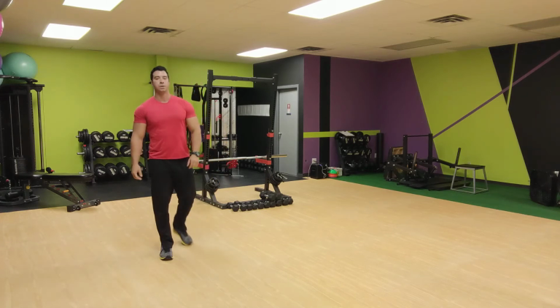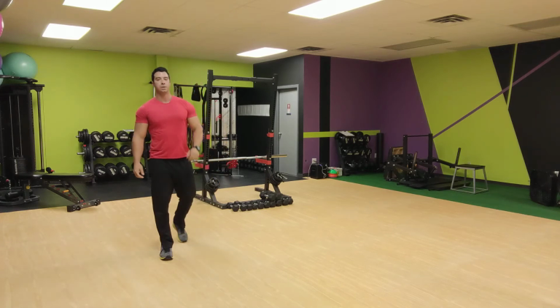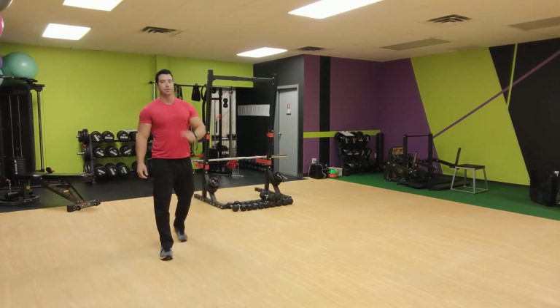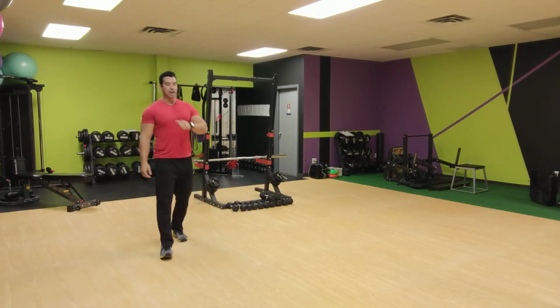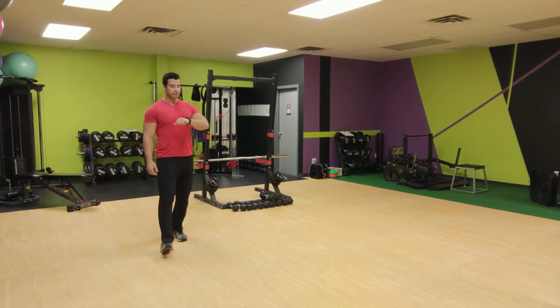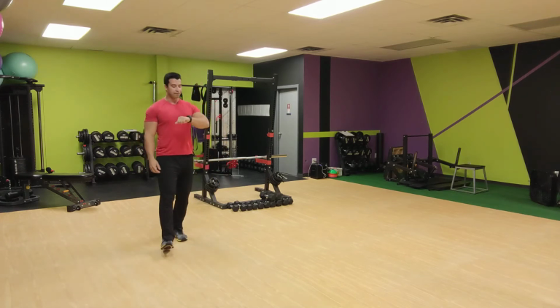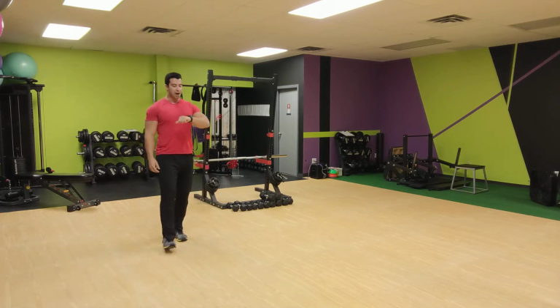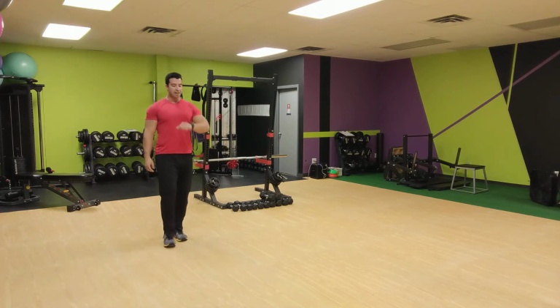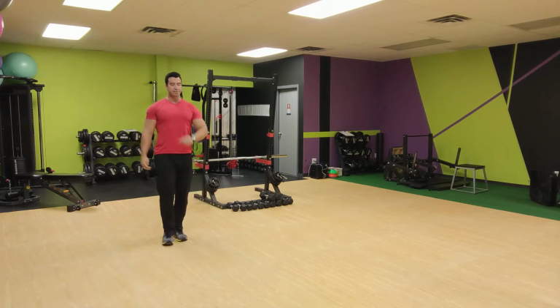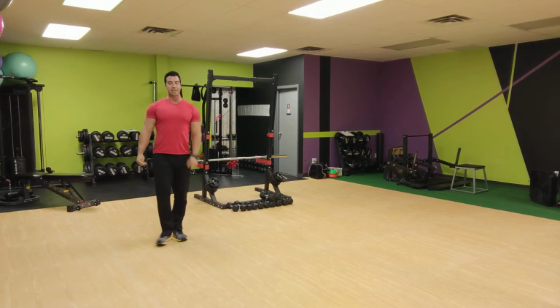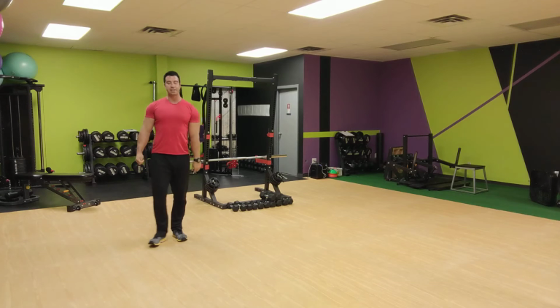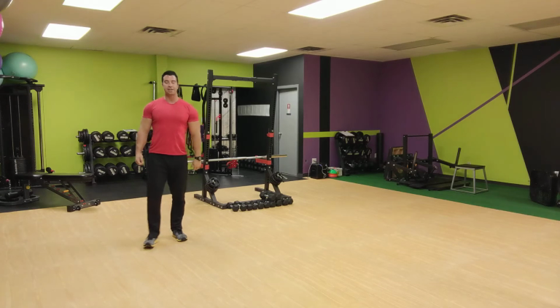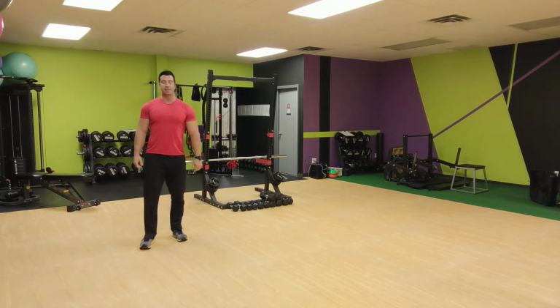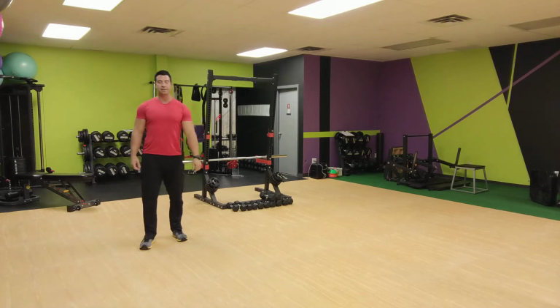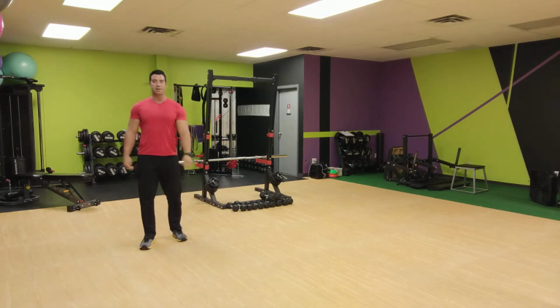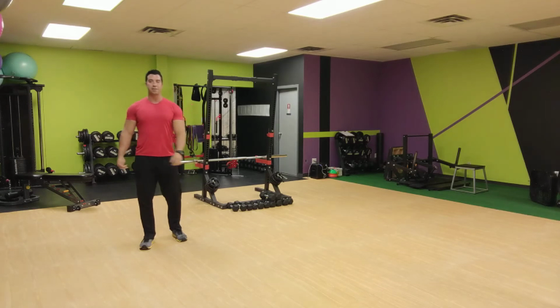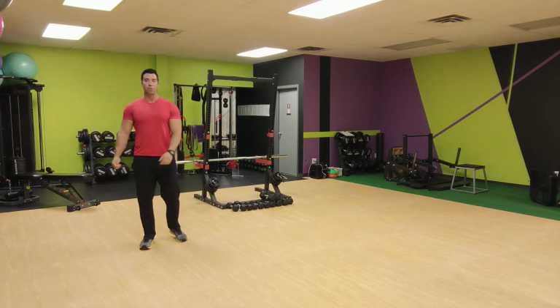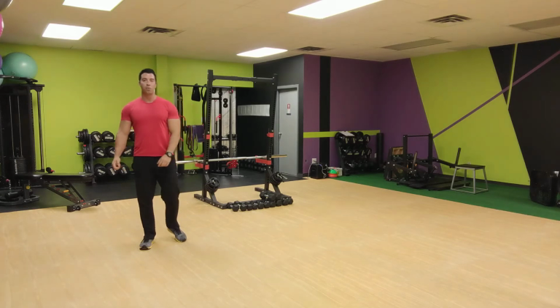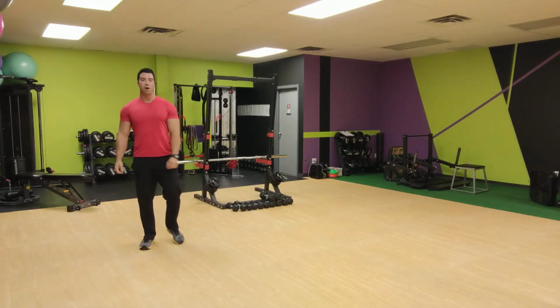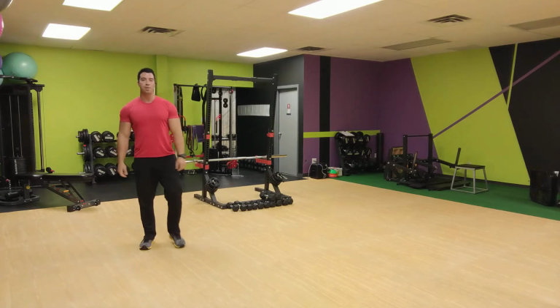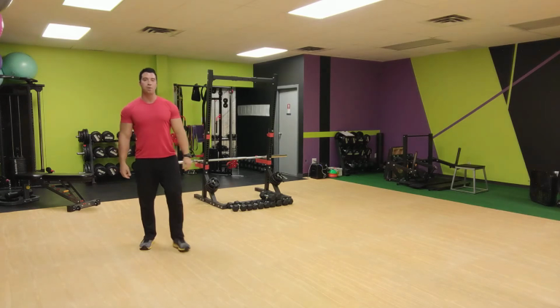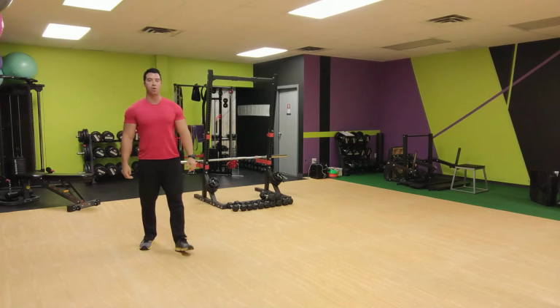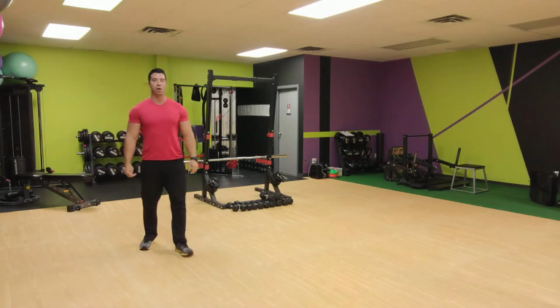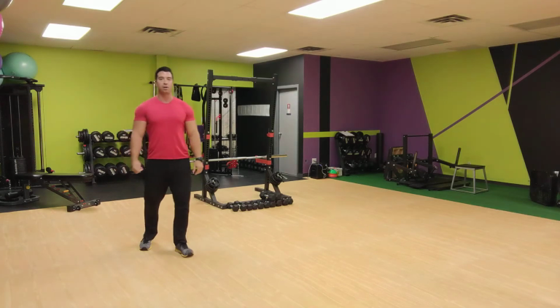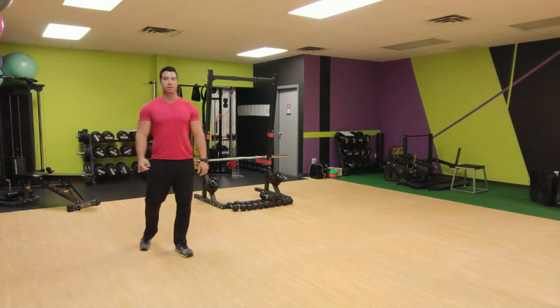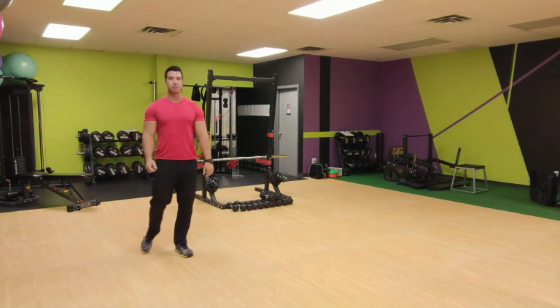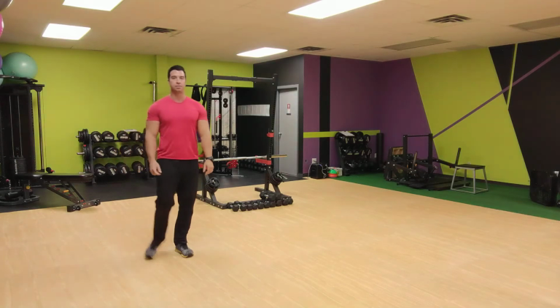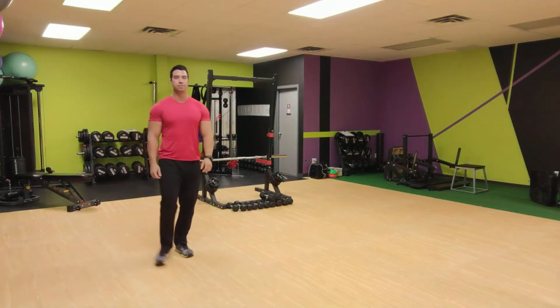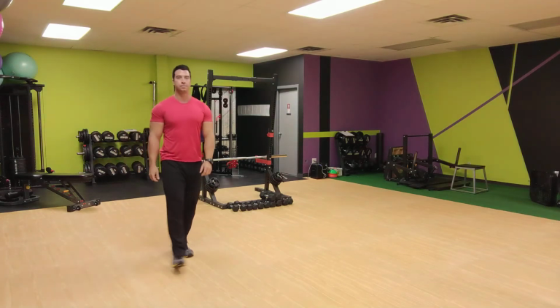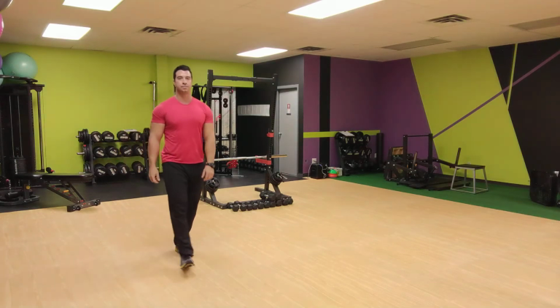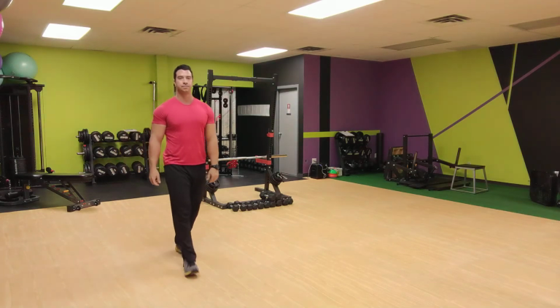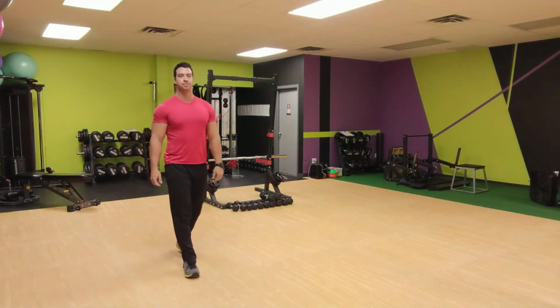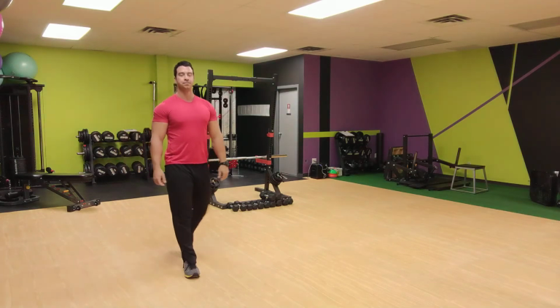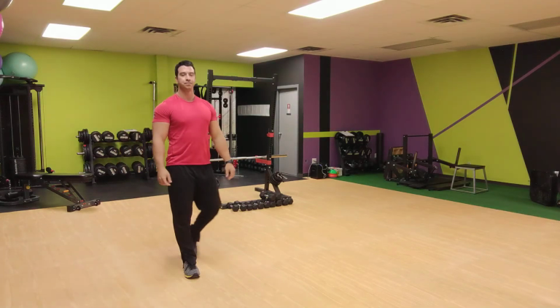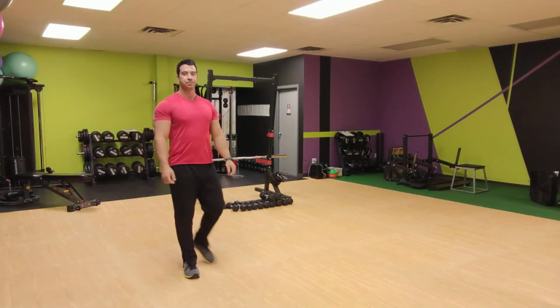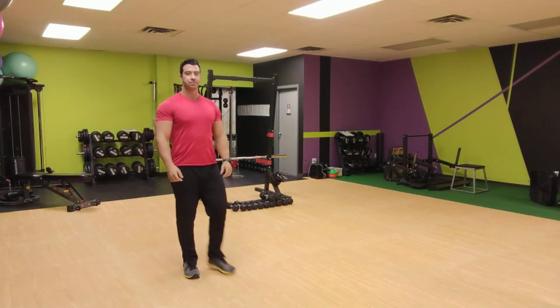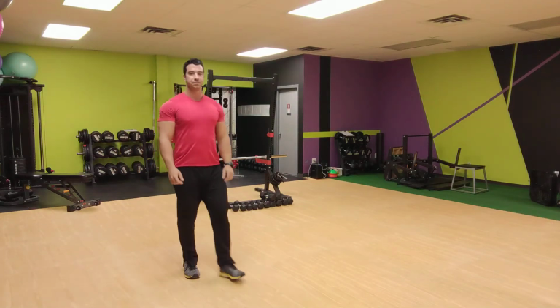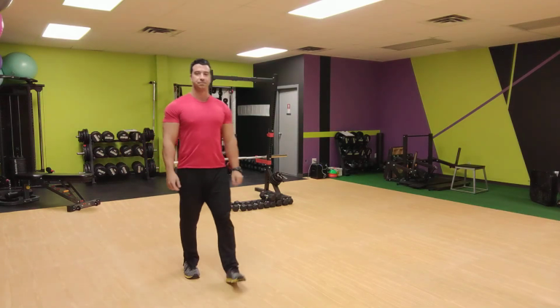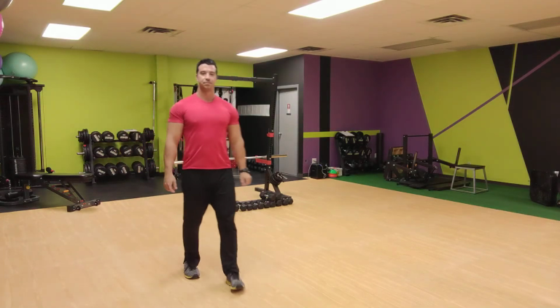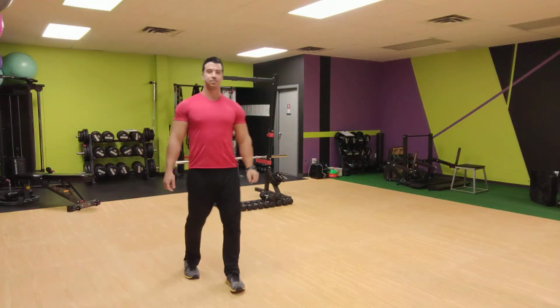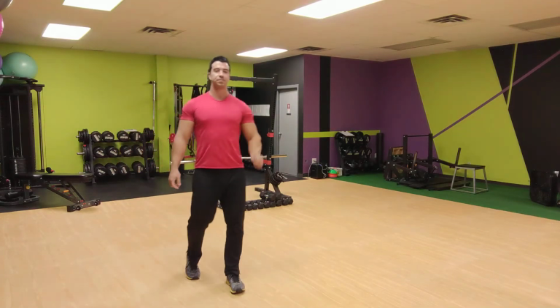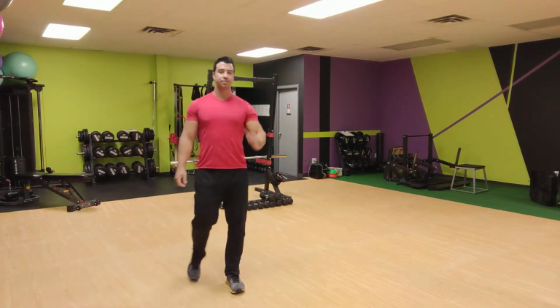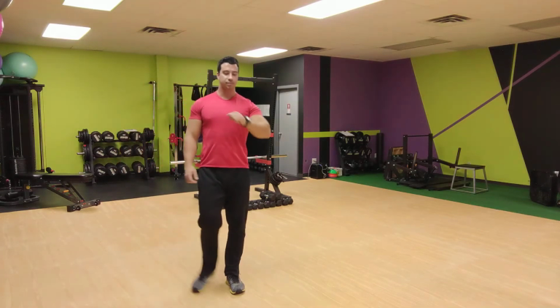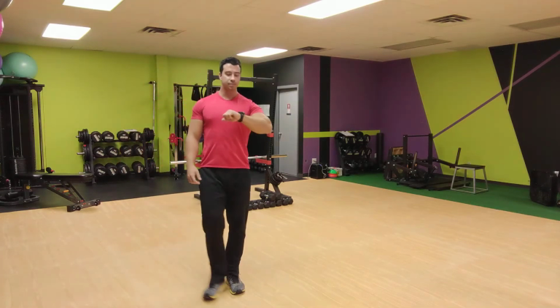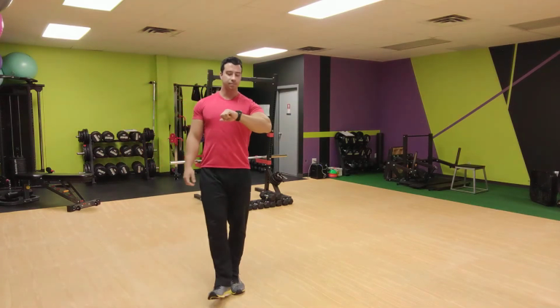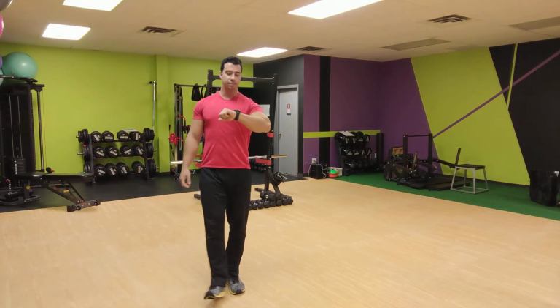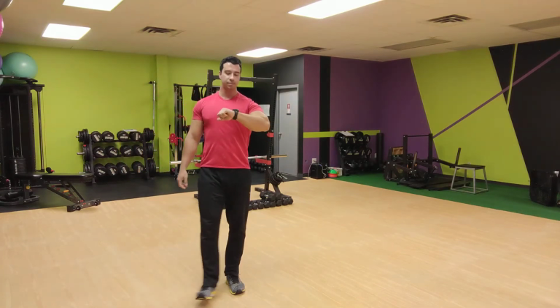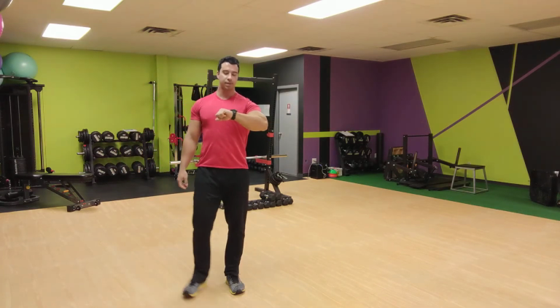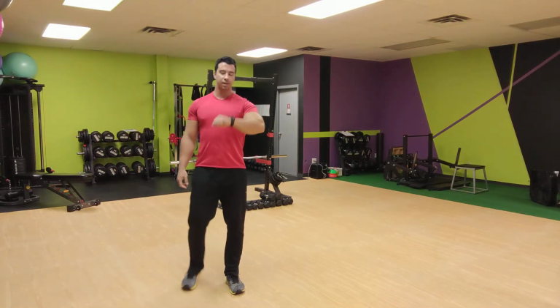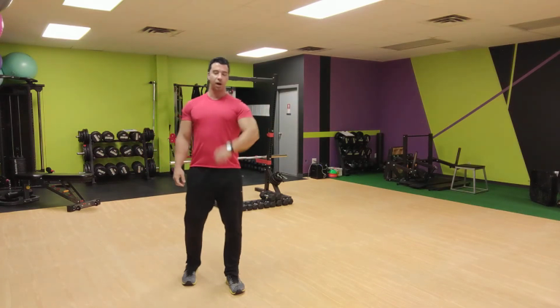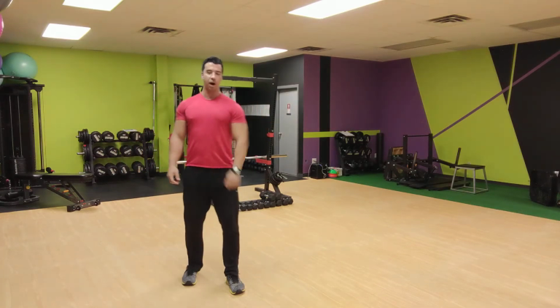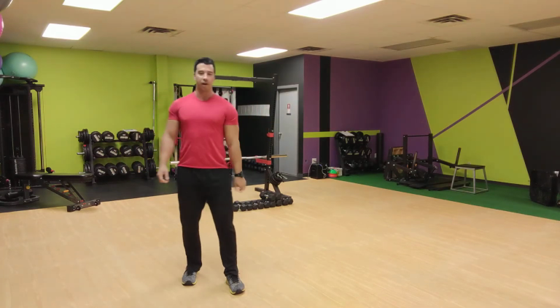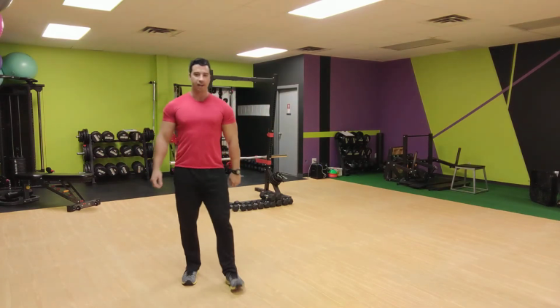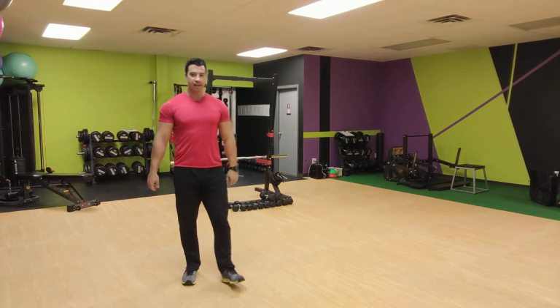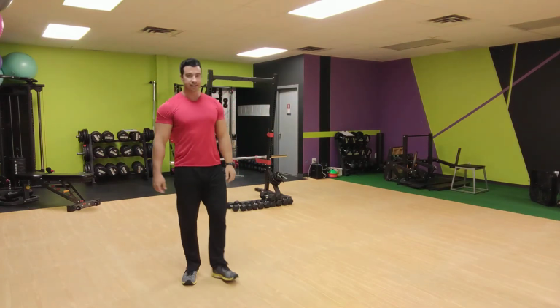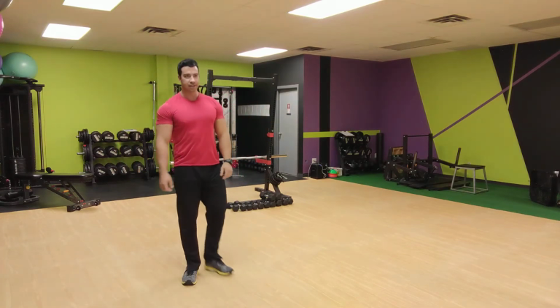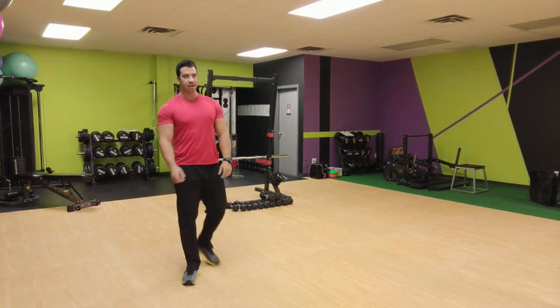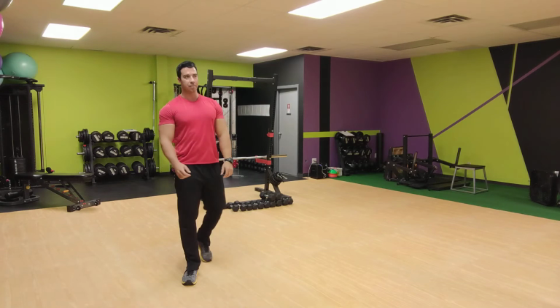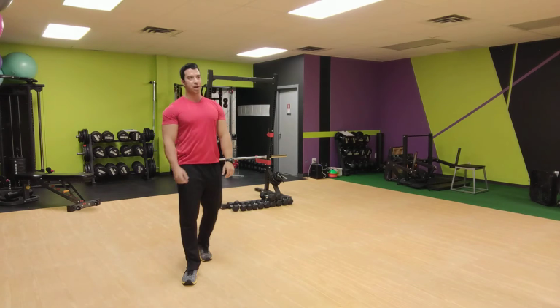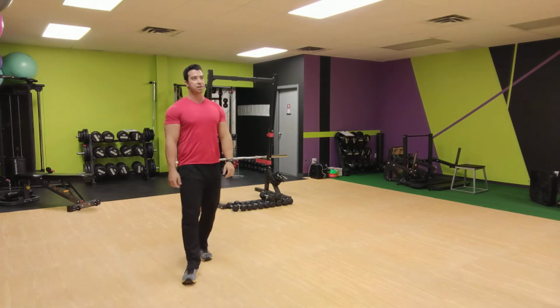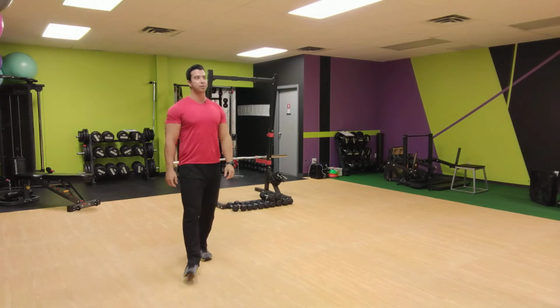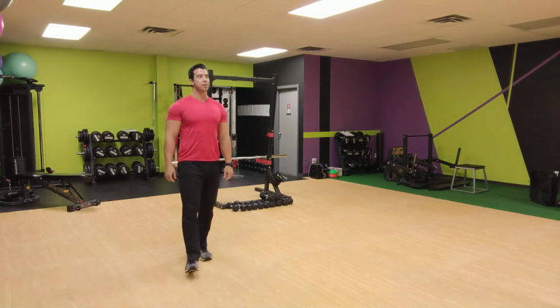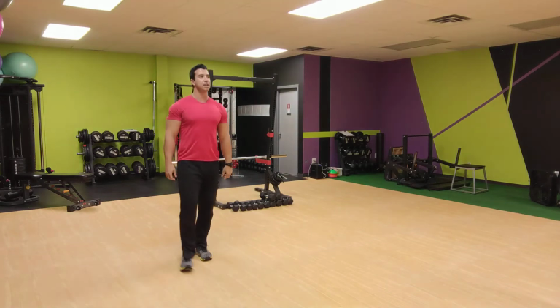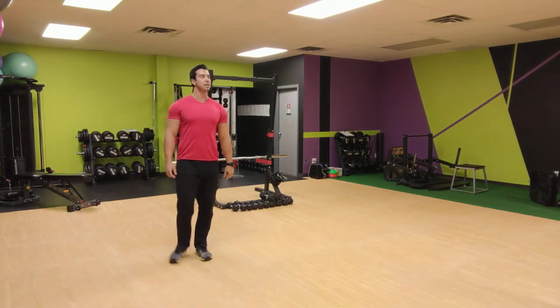You've got five seconds — you've got enough time for one more. All right, that's good. Up on your feet.